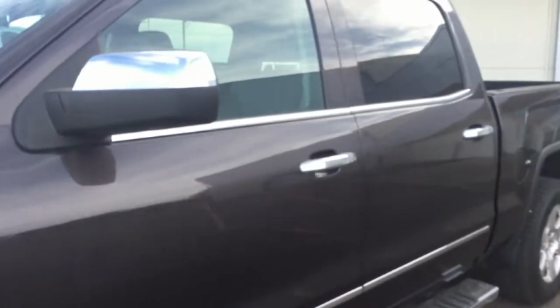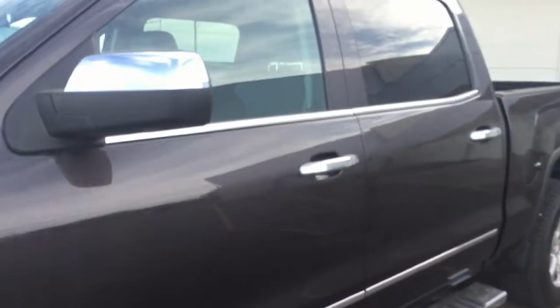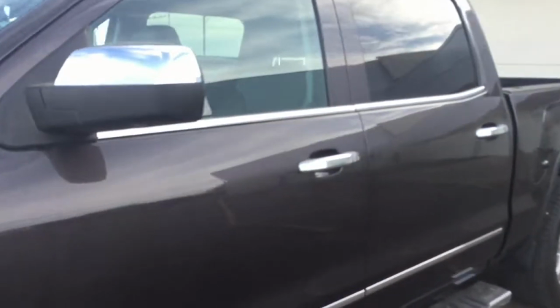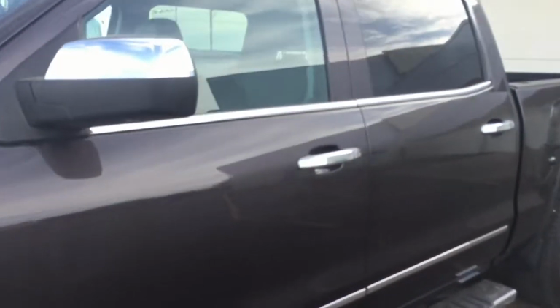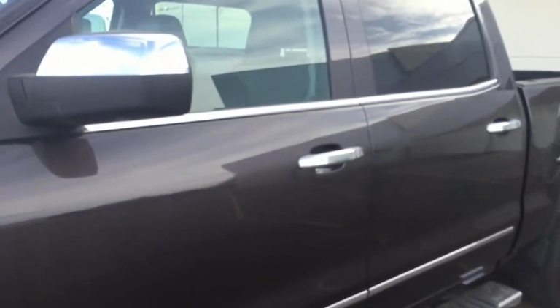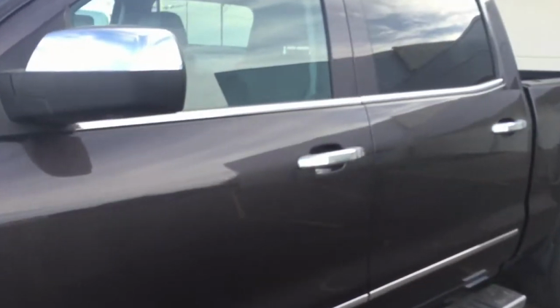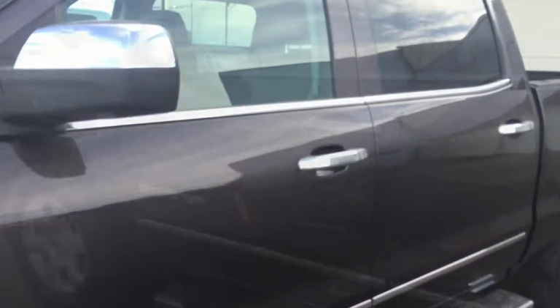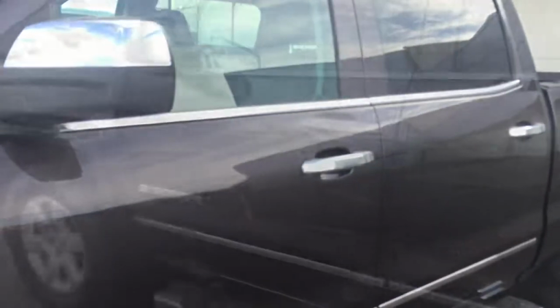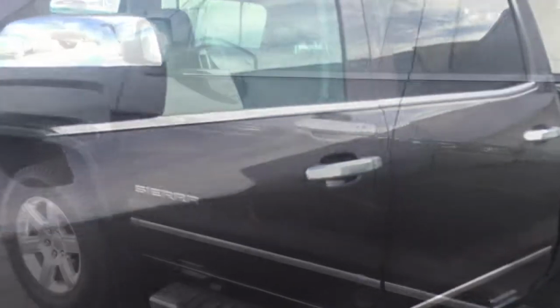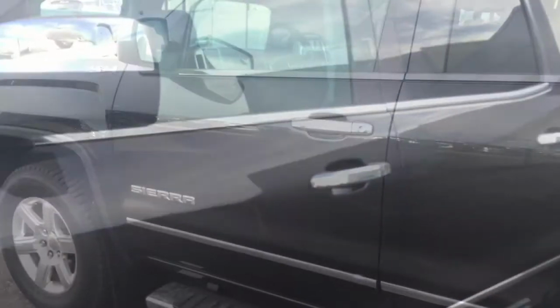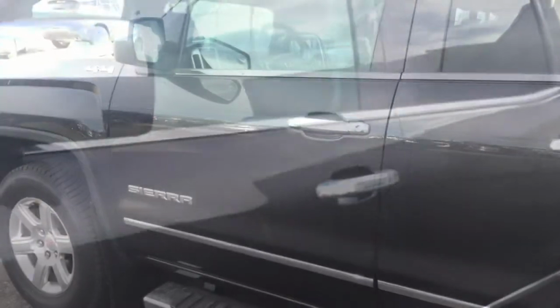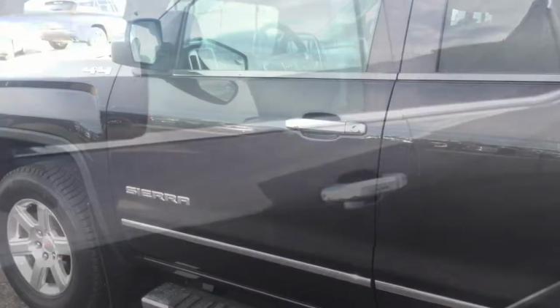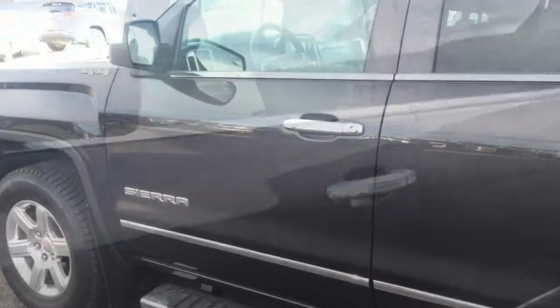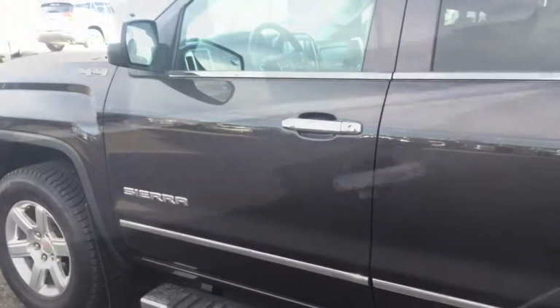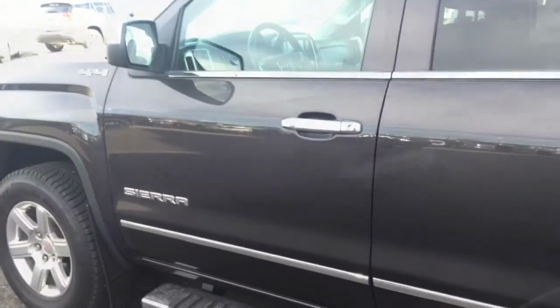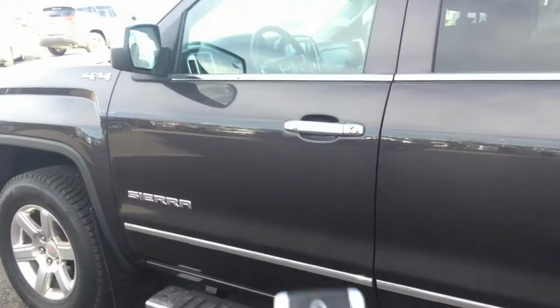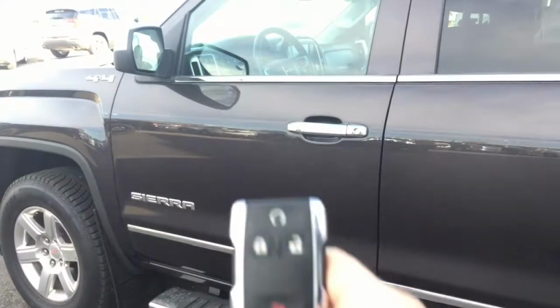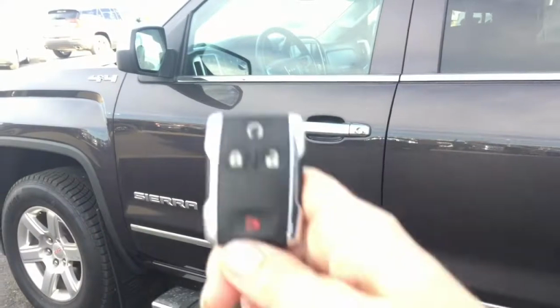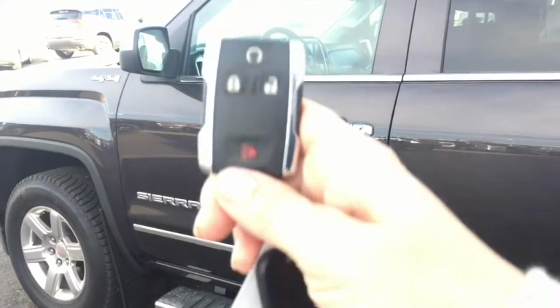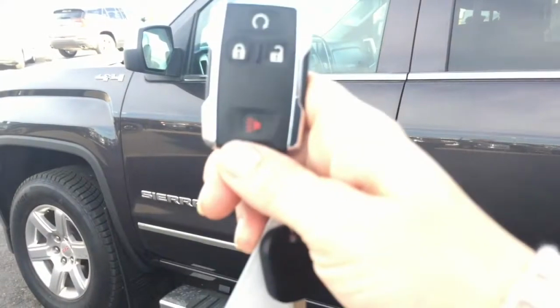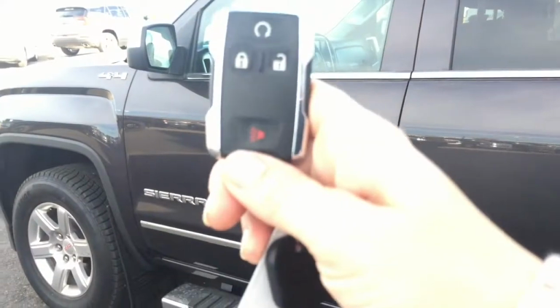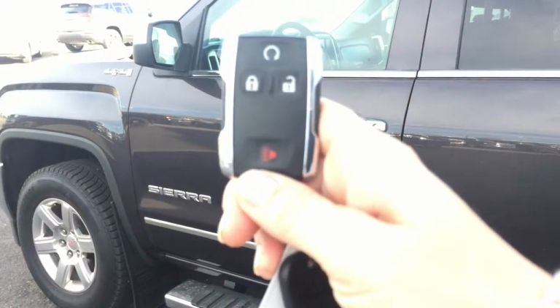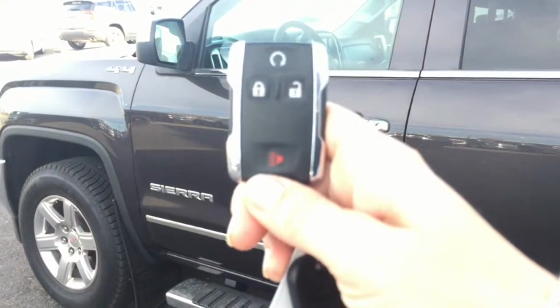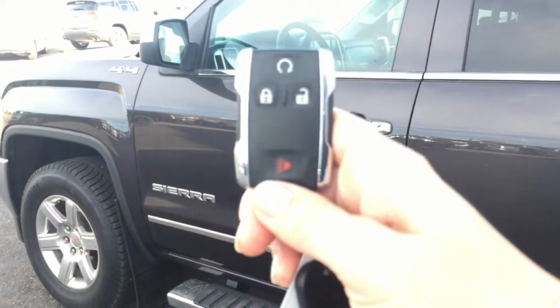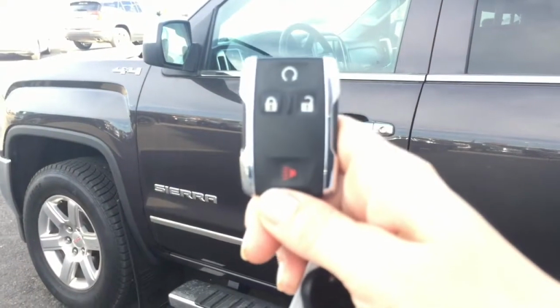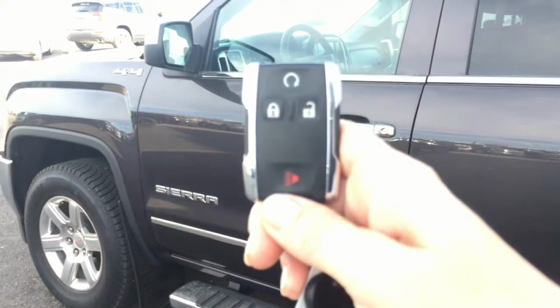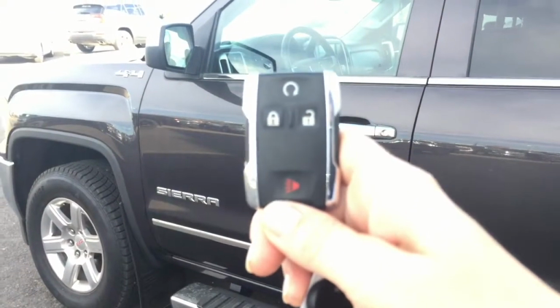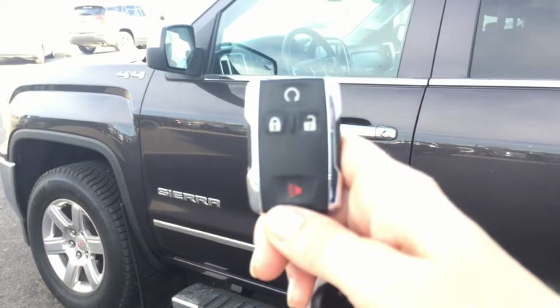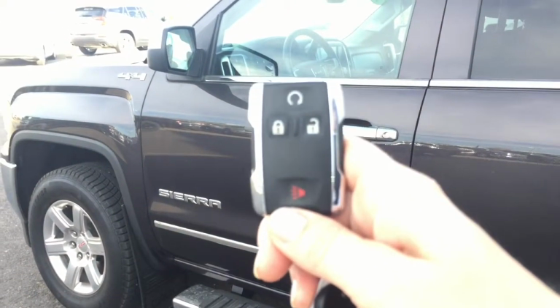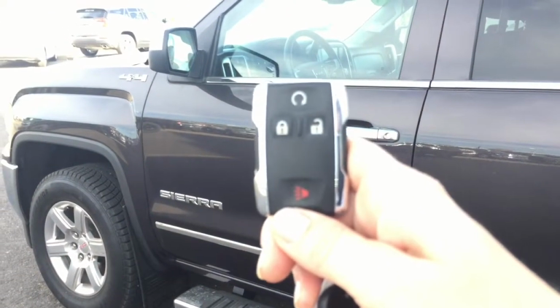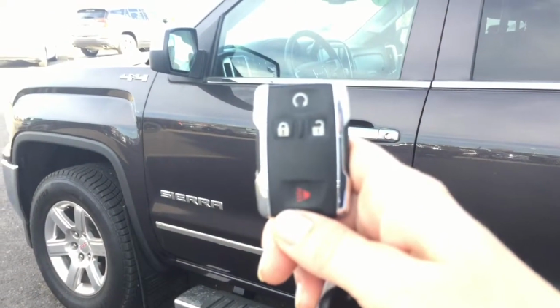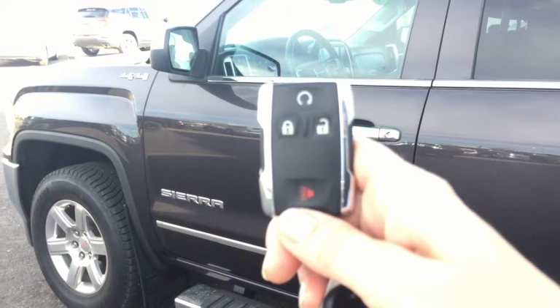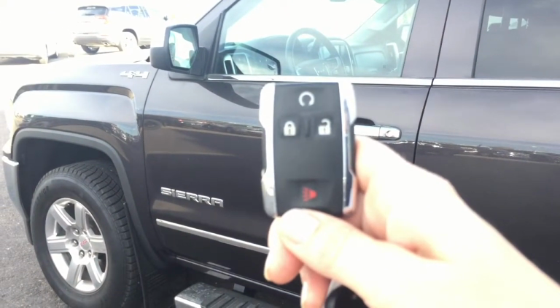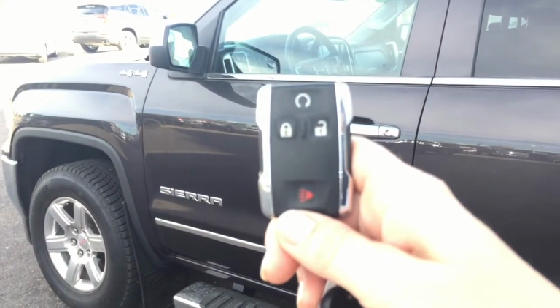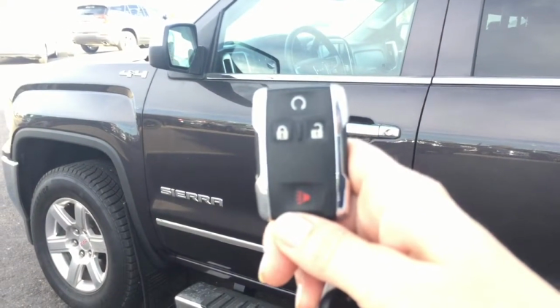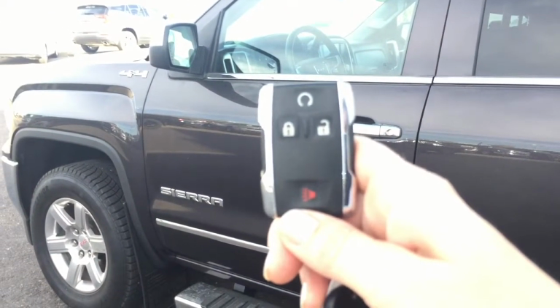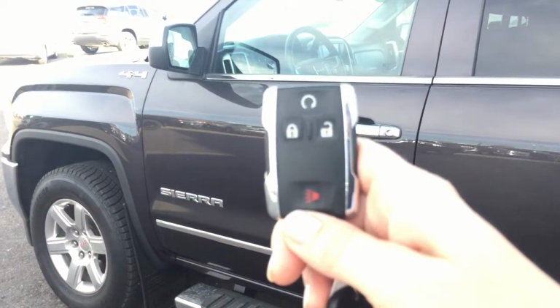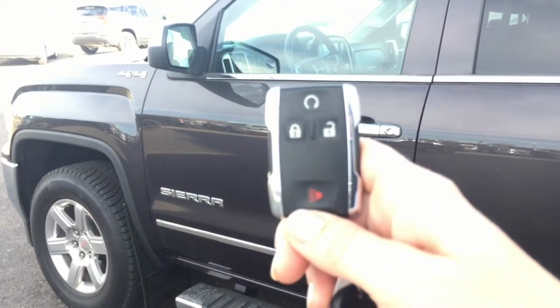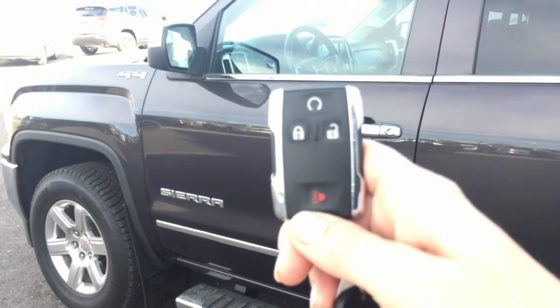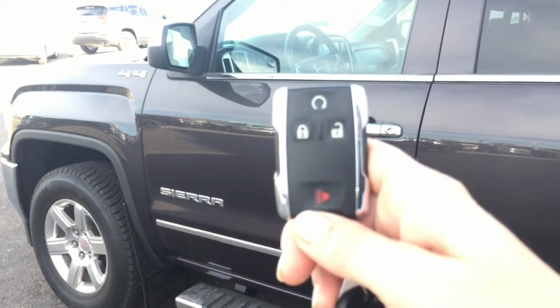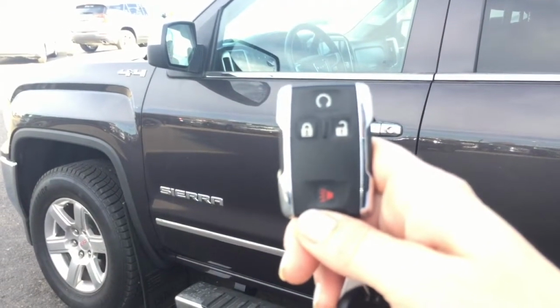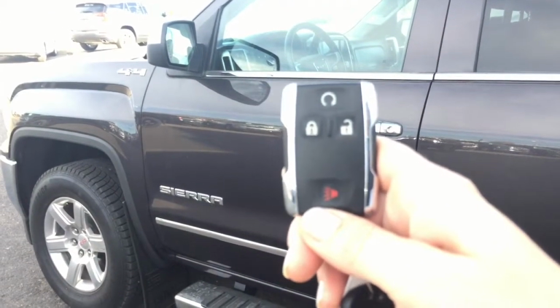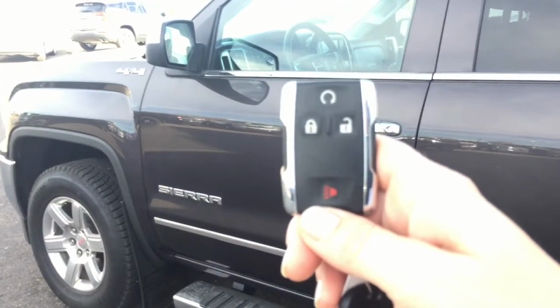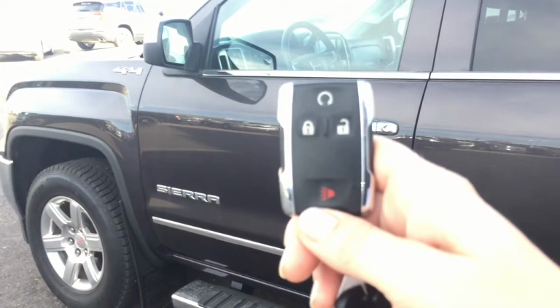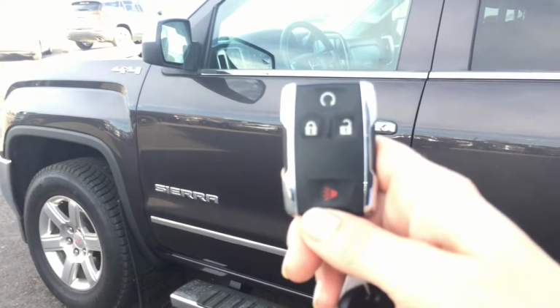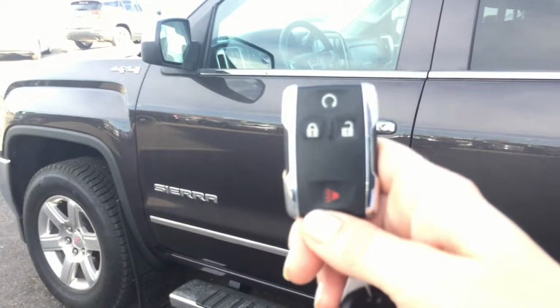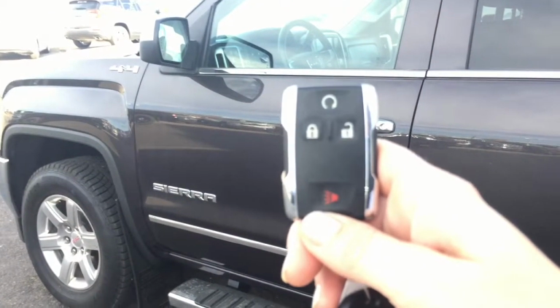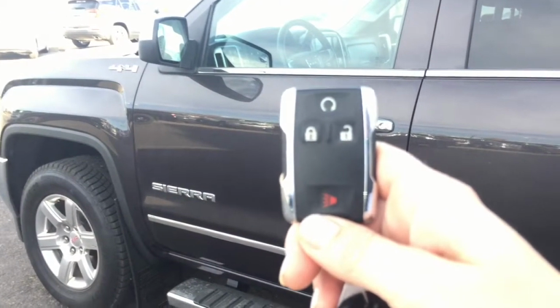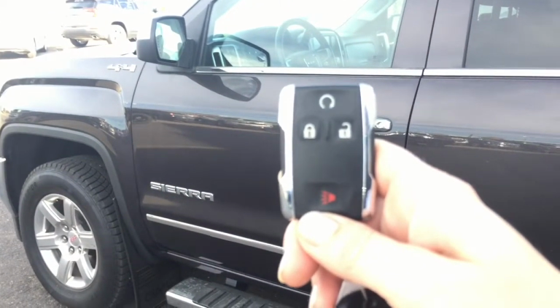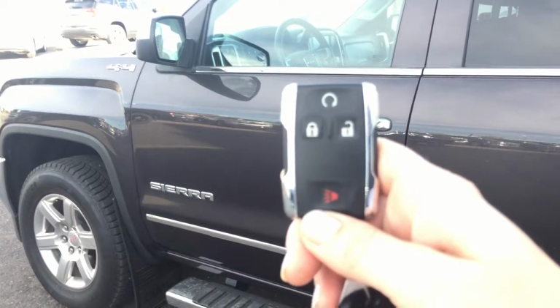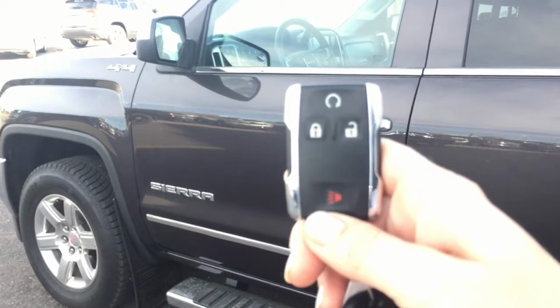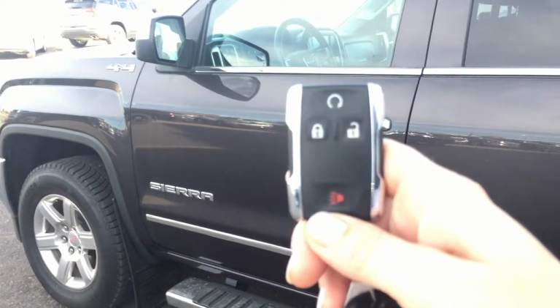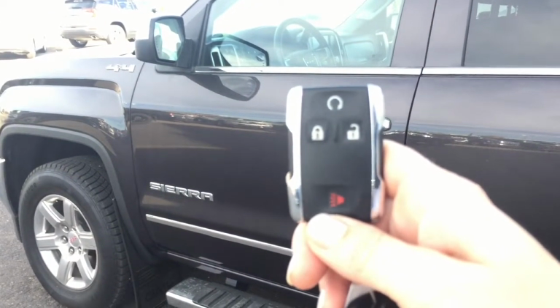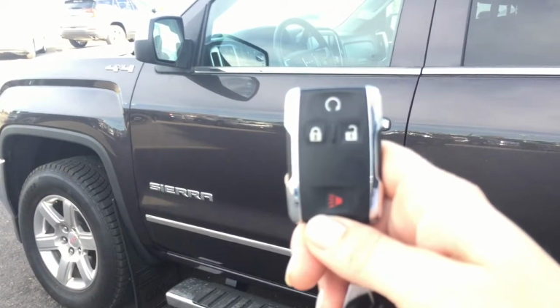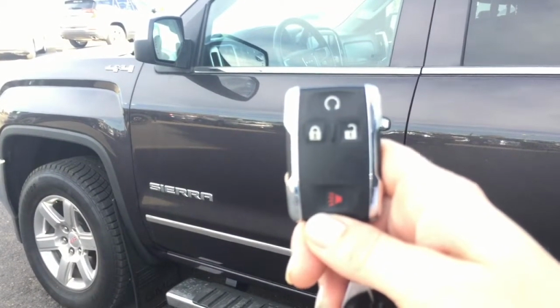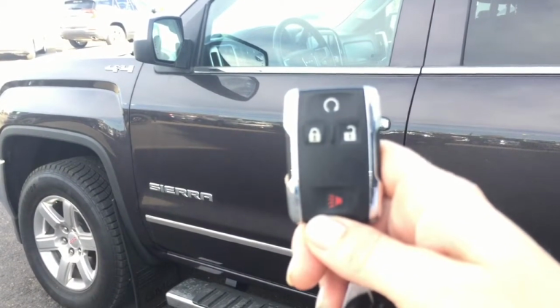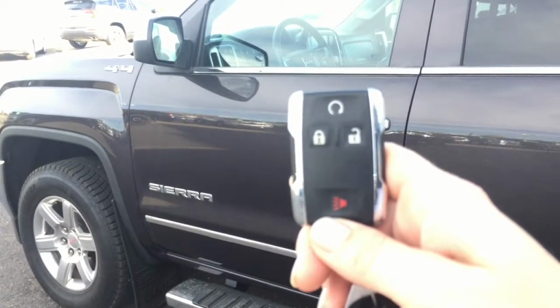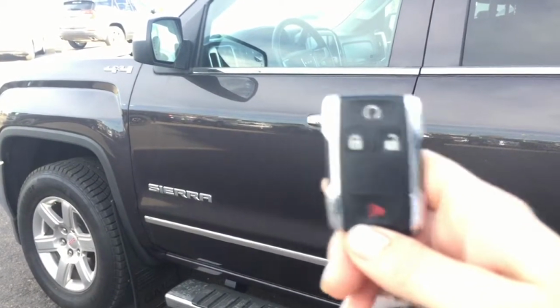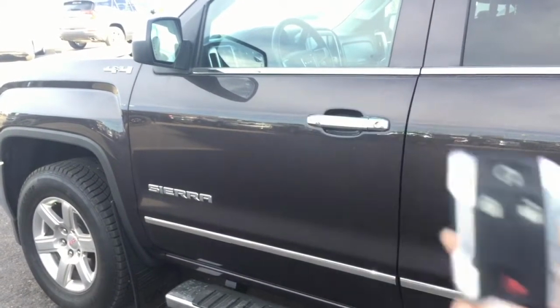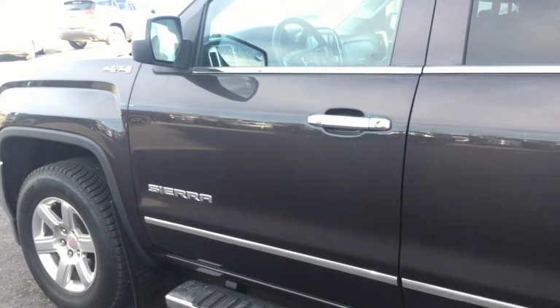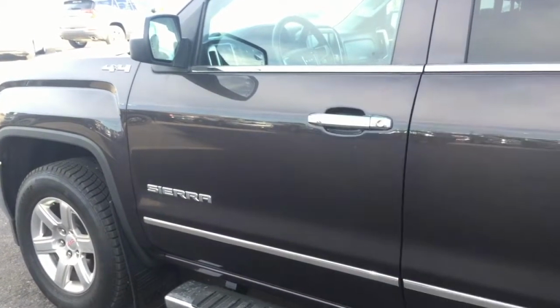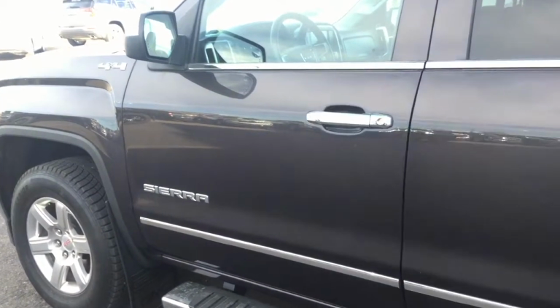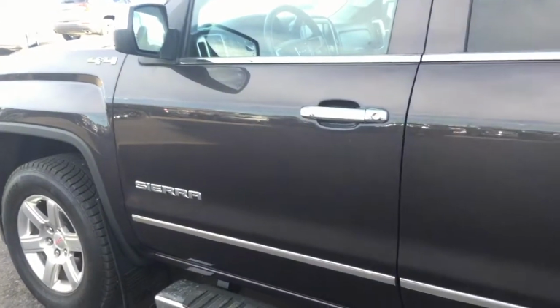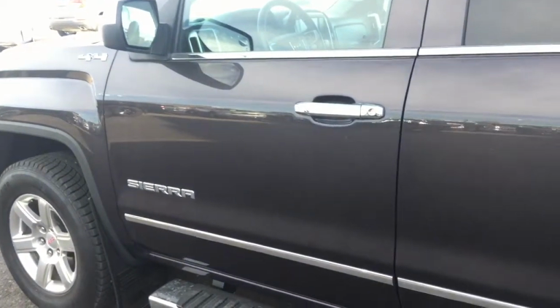Now let's go have a look inside. Helping you into your GMC Sierra is this key fob with remote start and keyless entry.